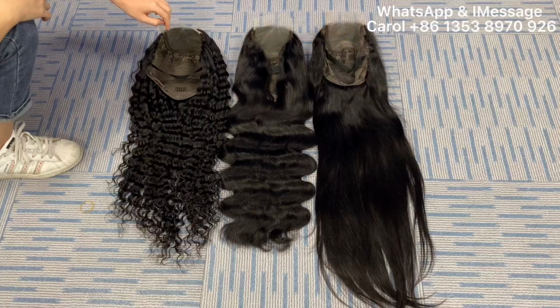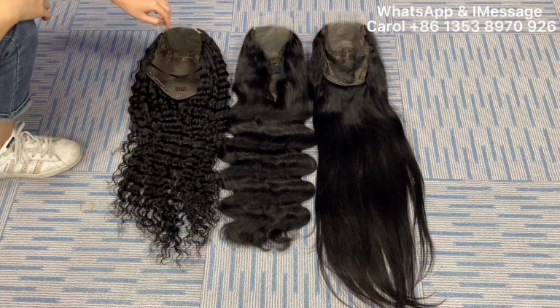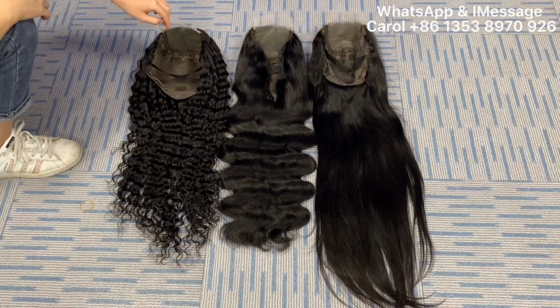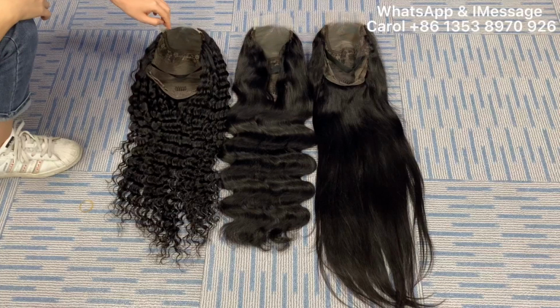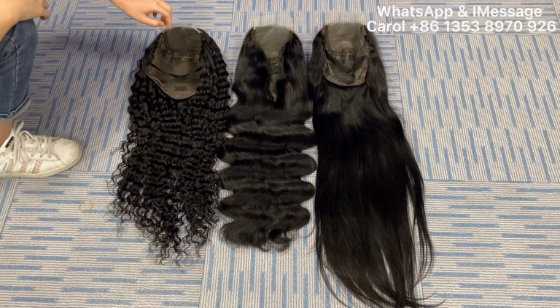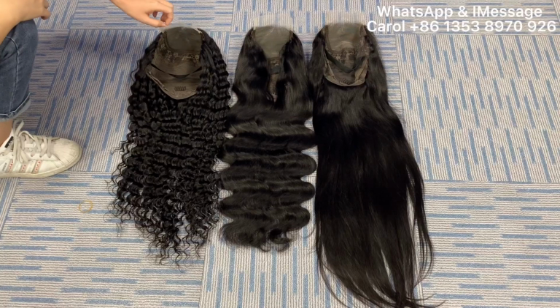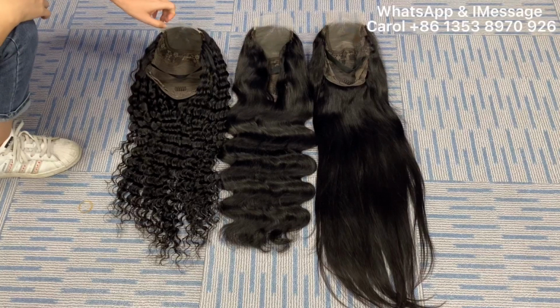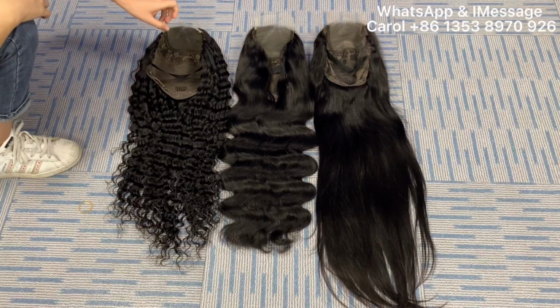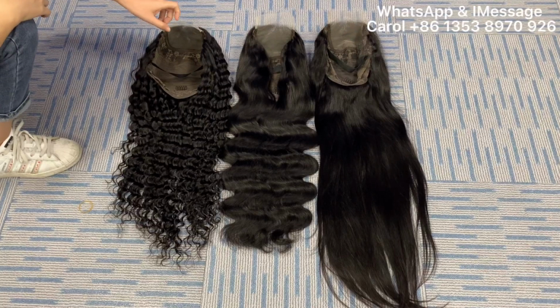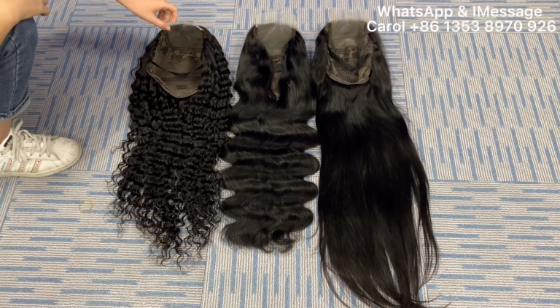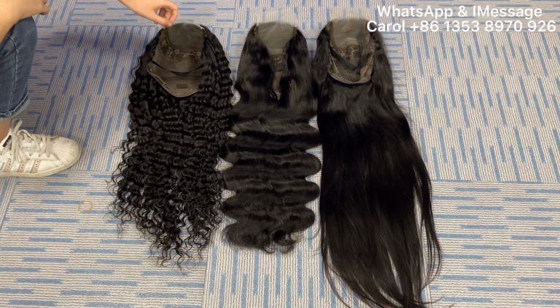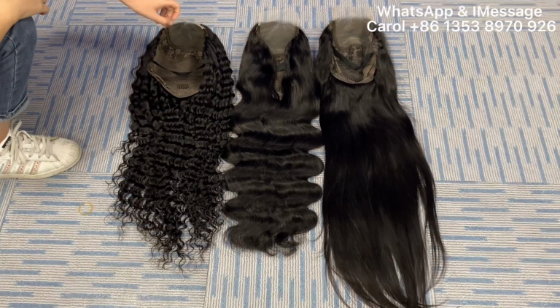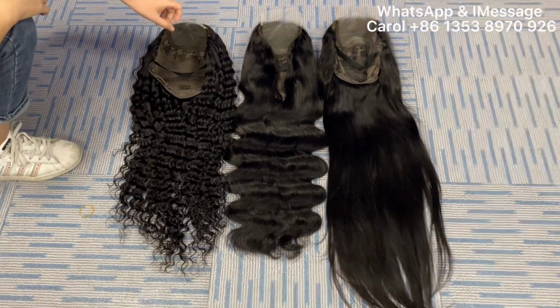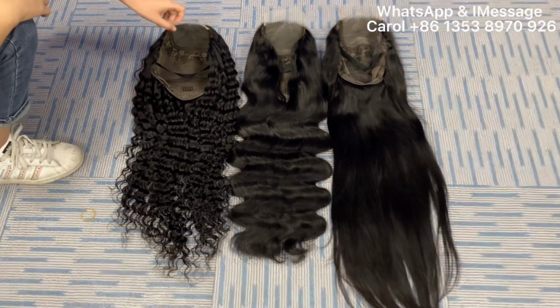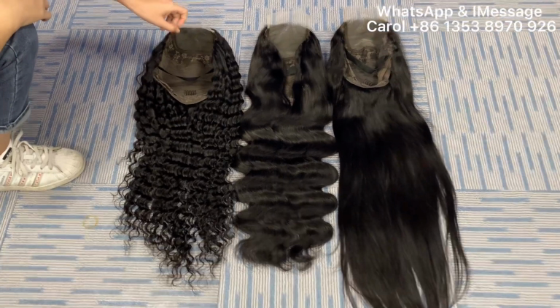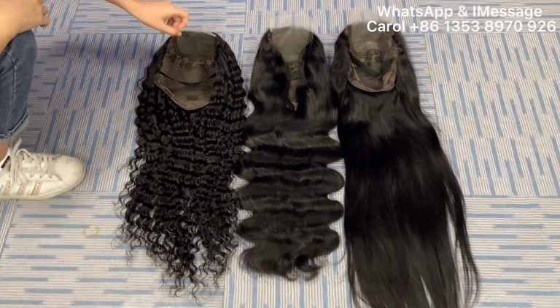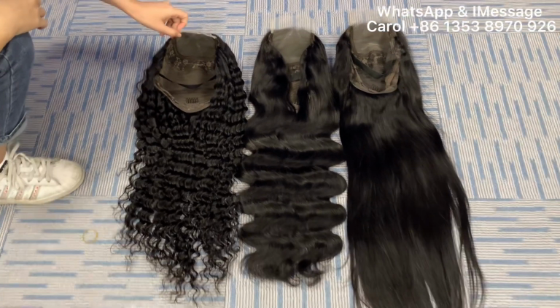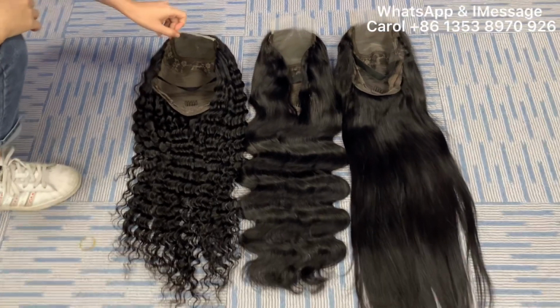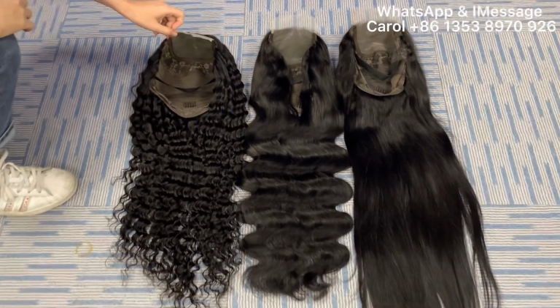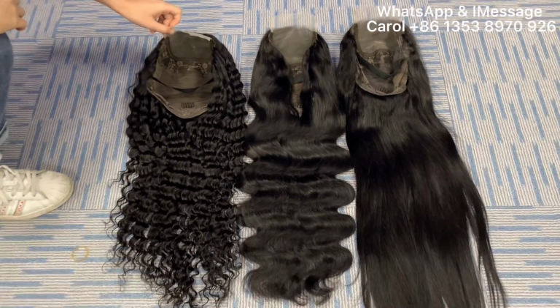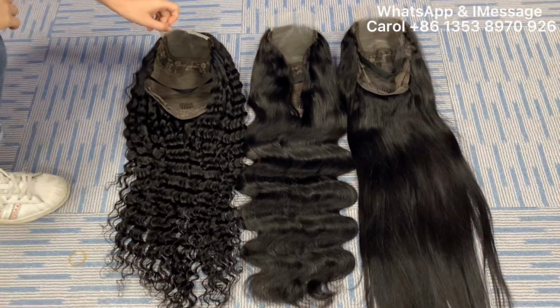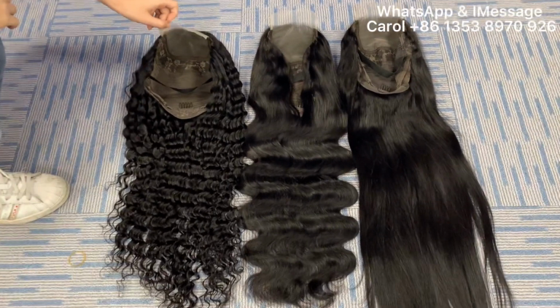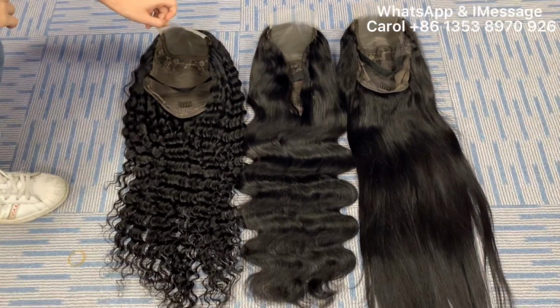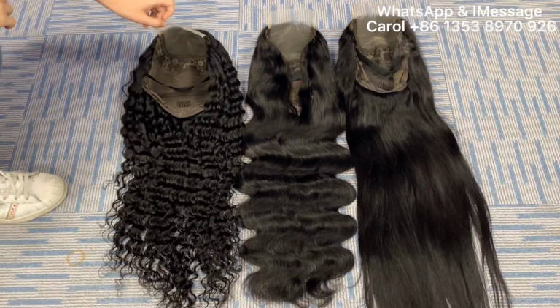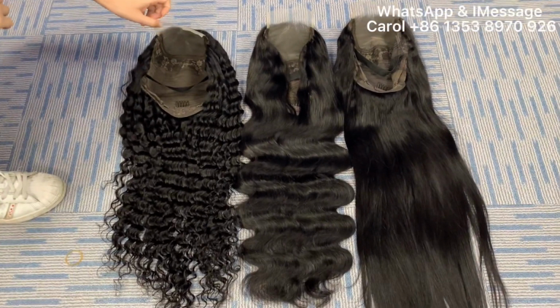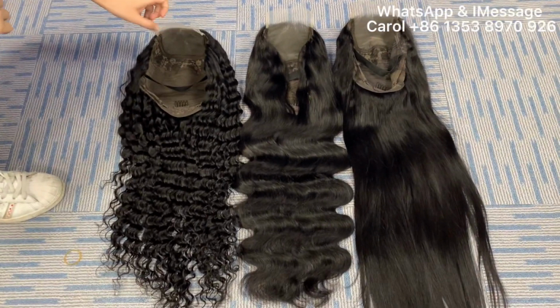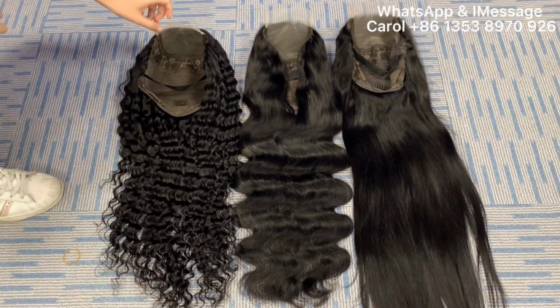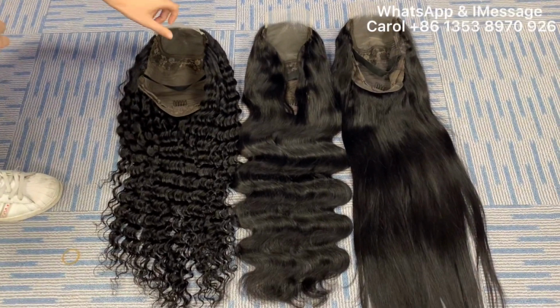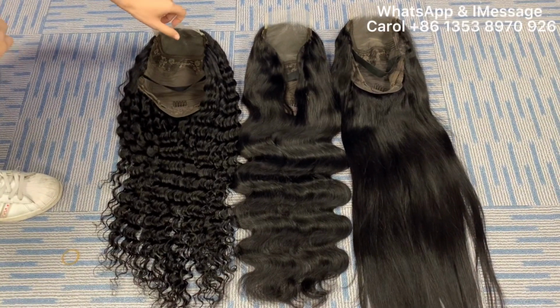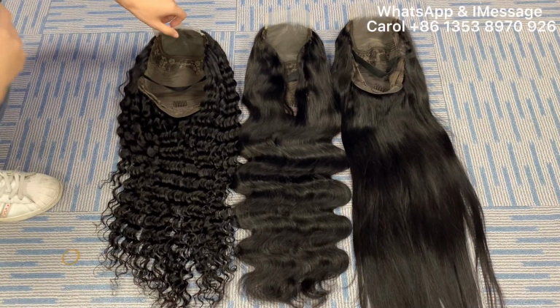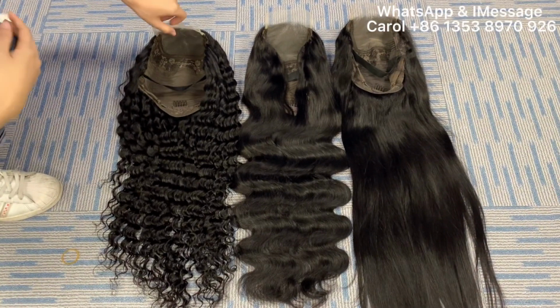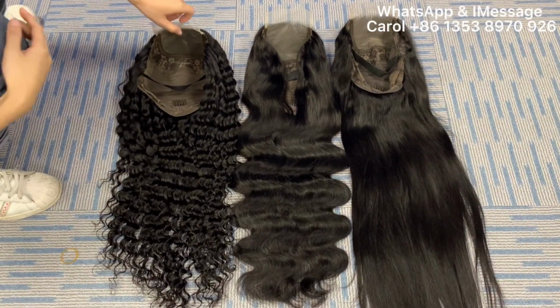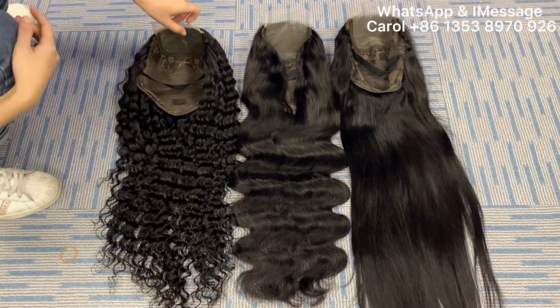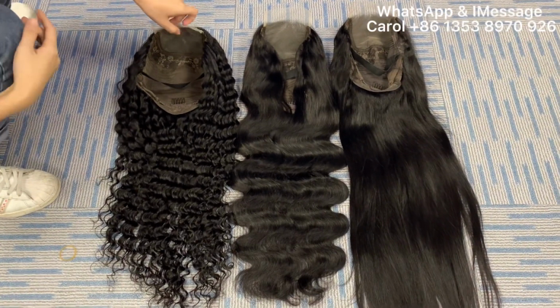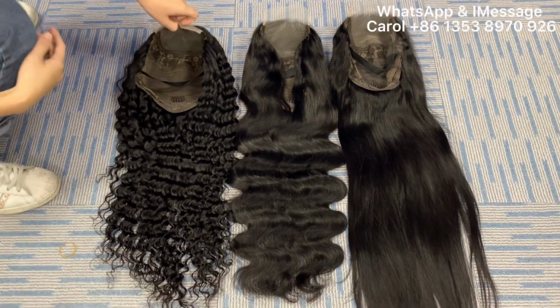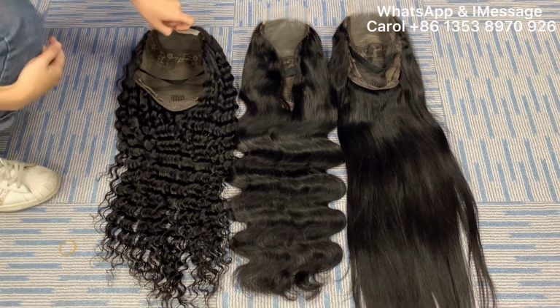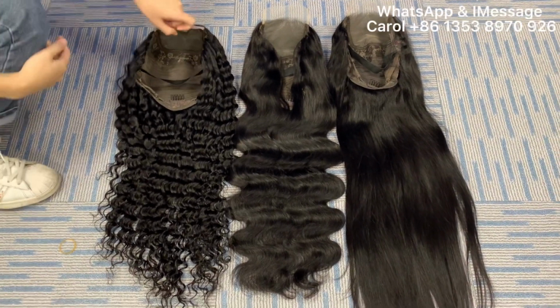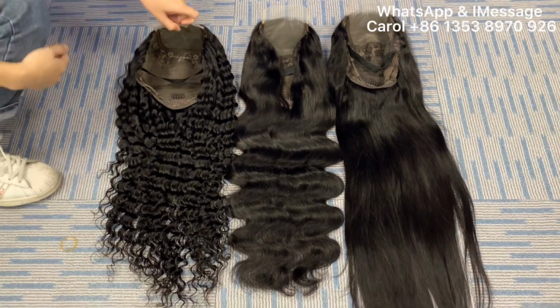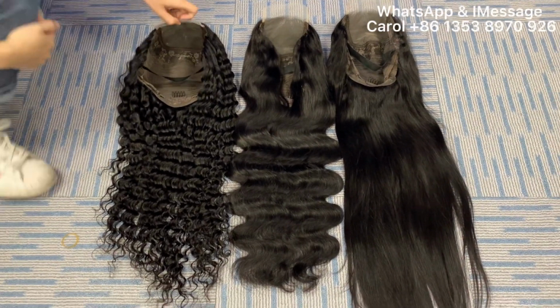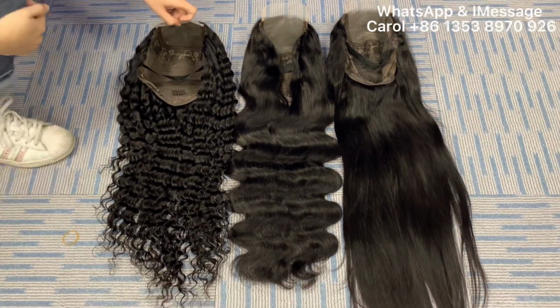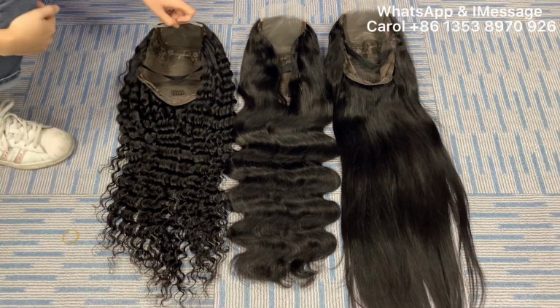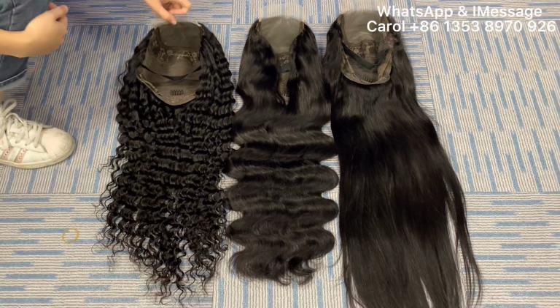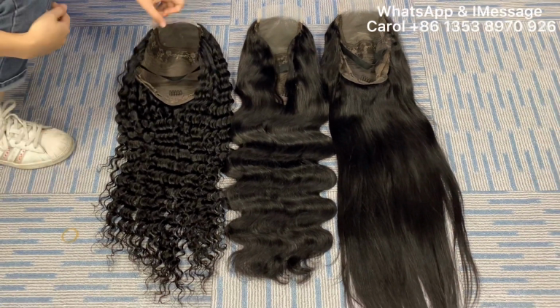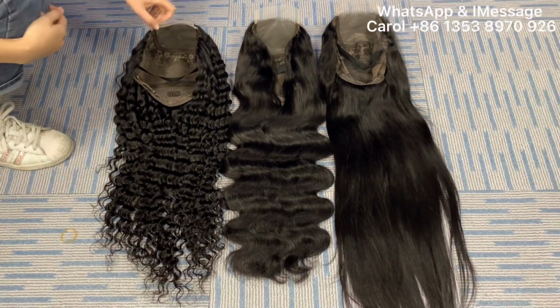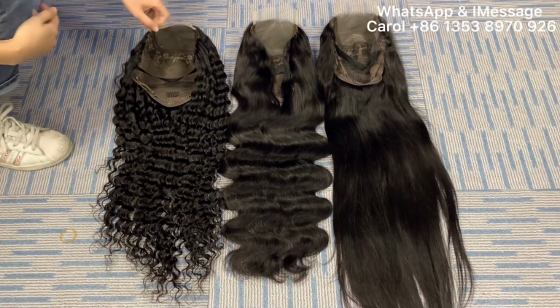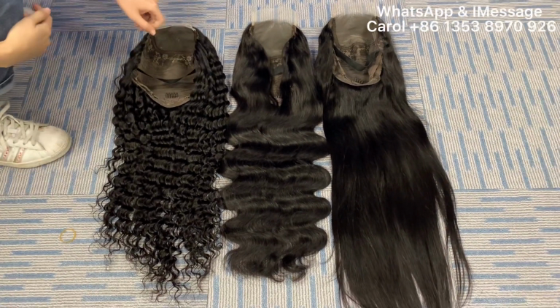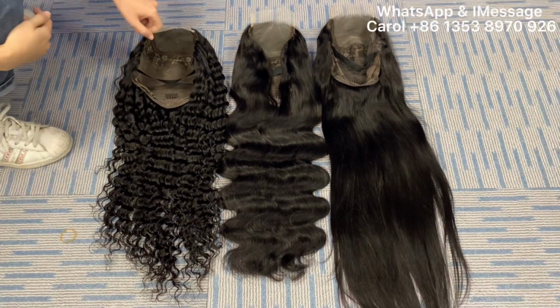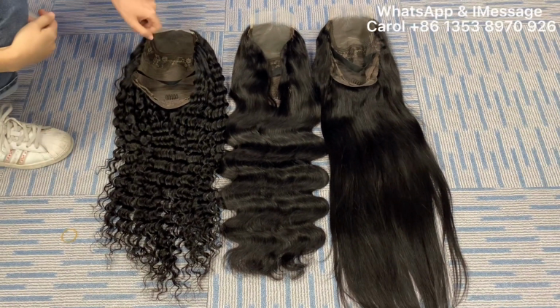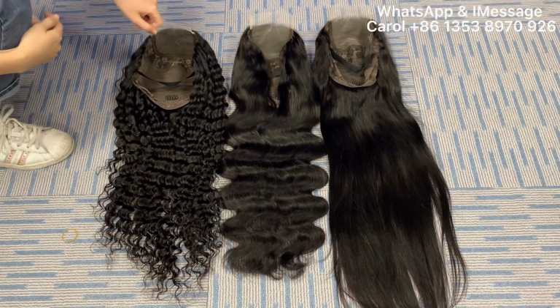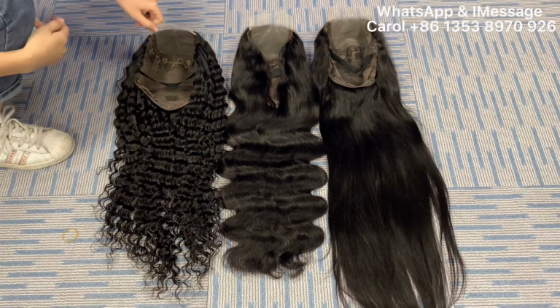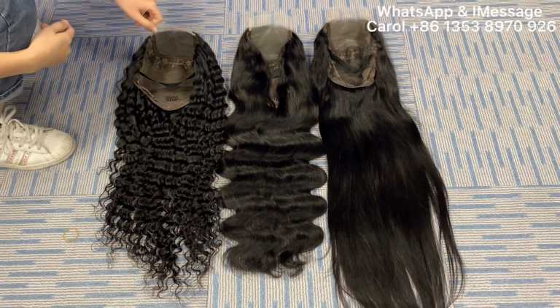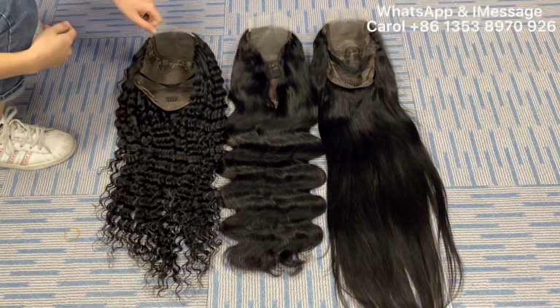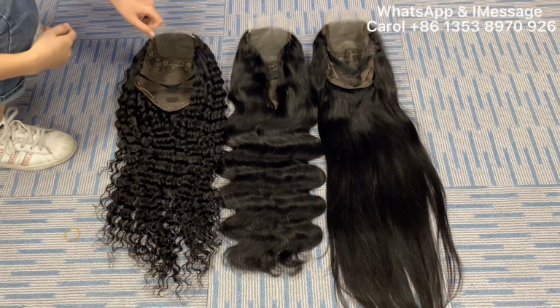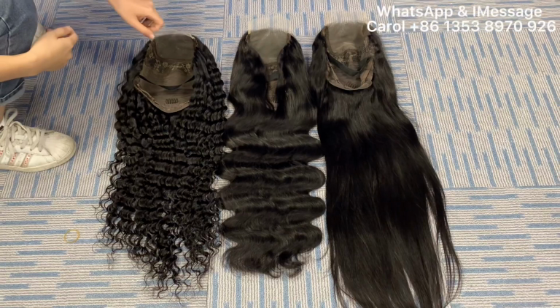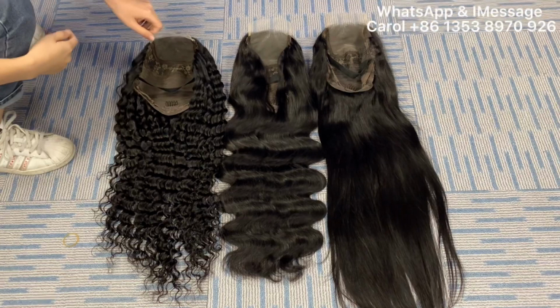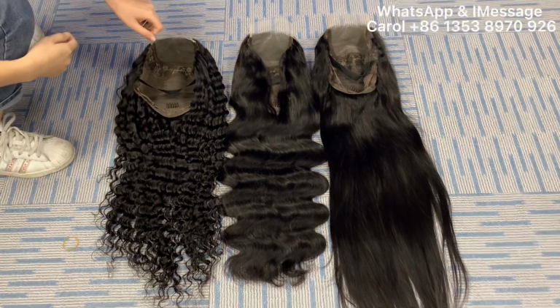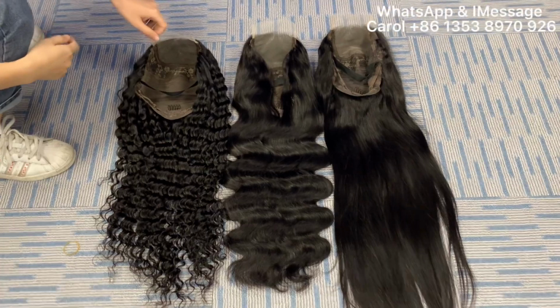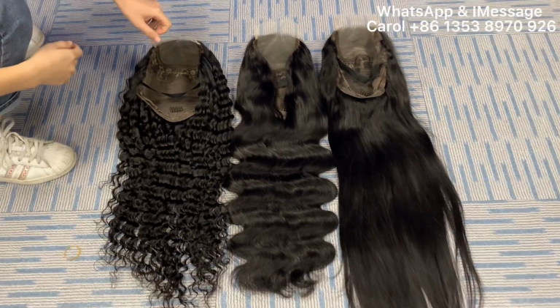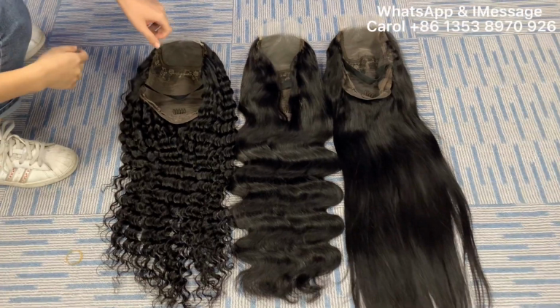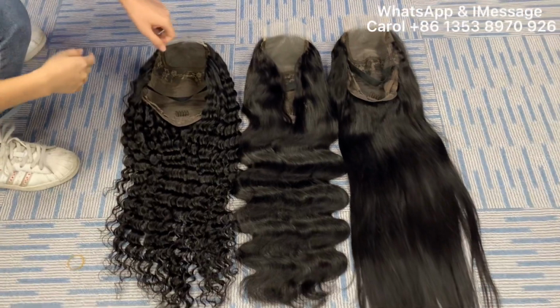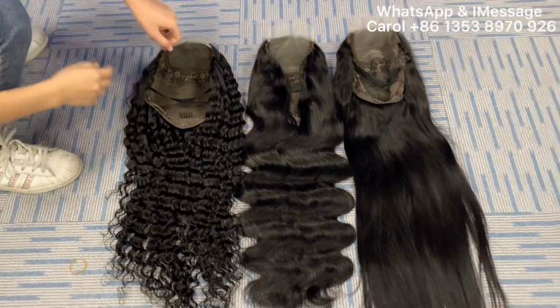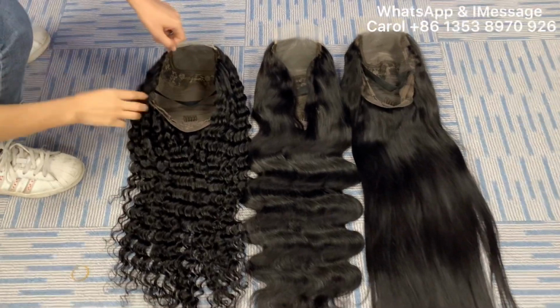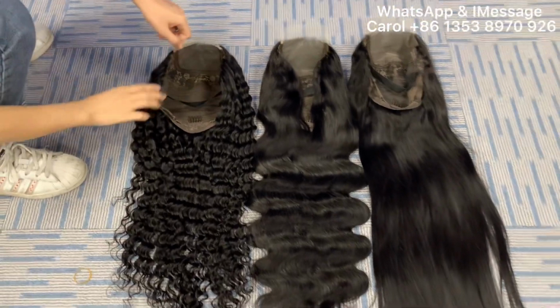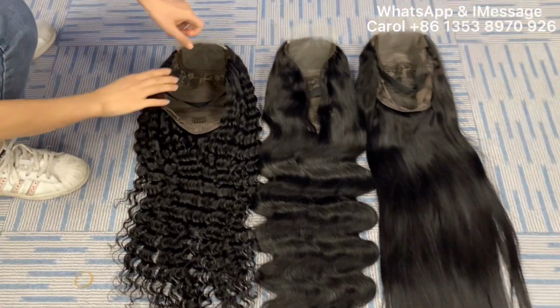Hello guys, welcome to my channel. Today I will show you our Gold Buy 4 Closure Lace with Transfer Lace.